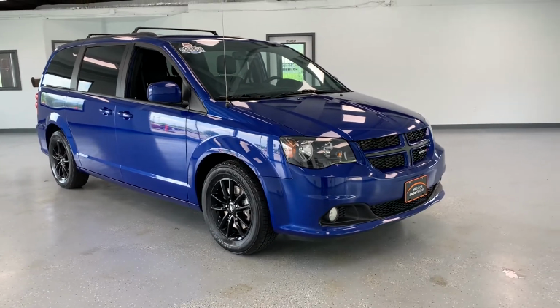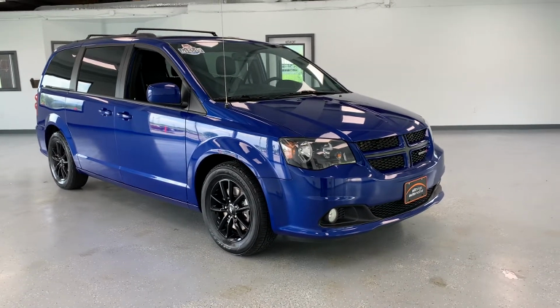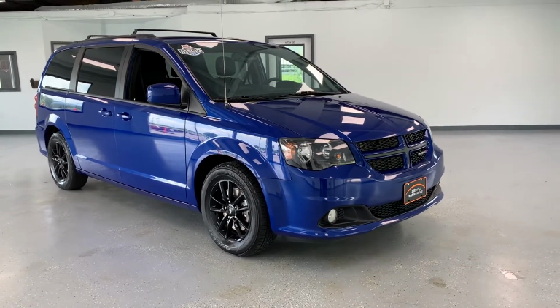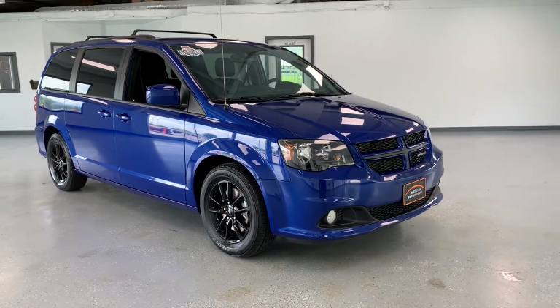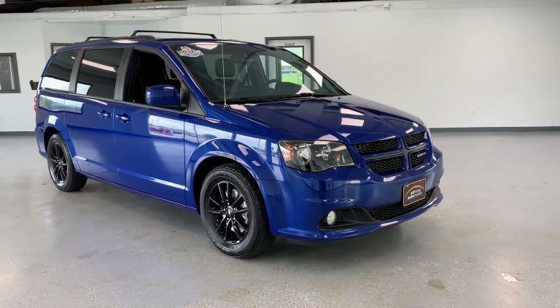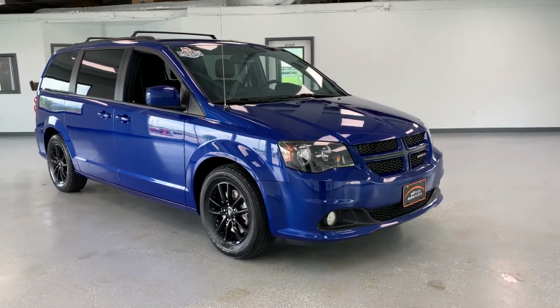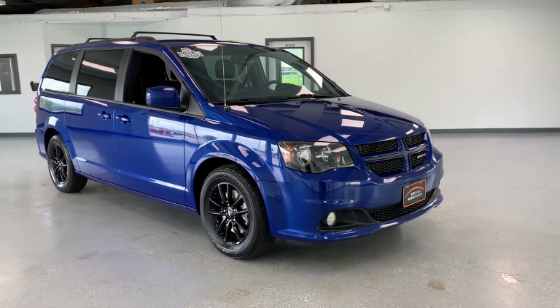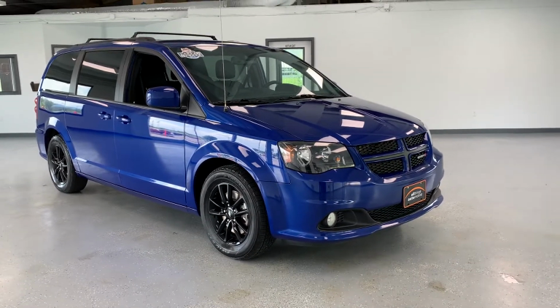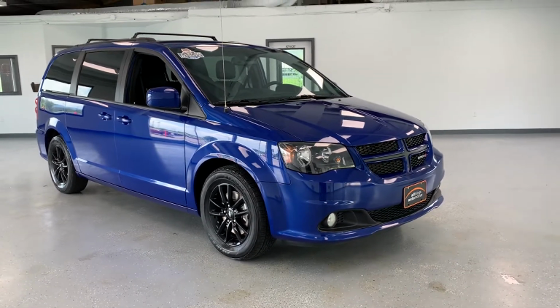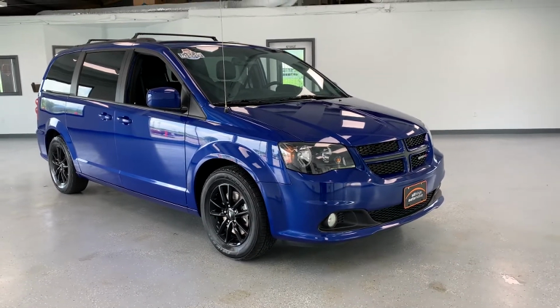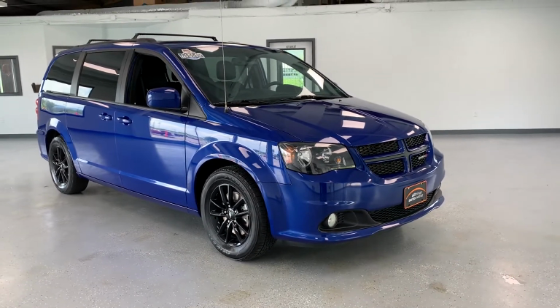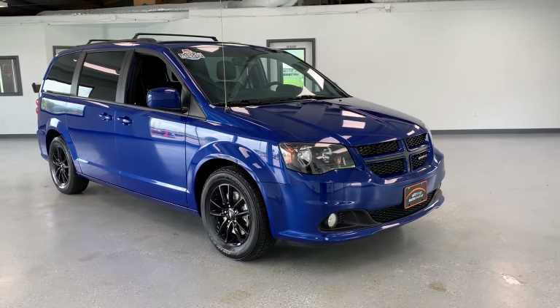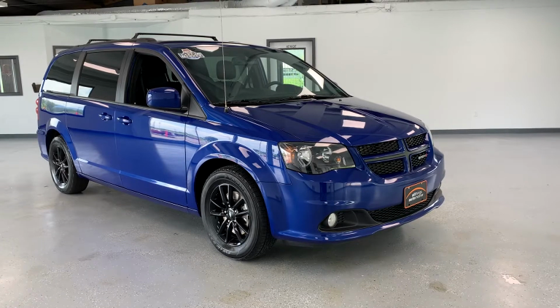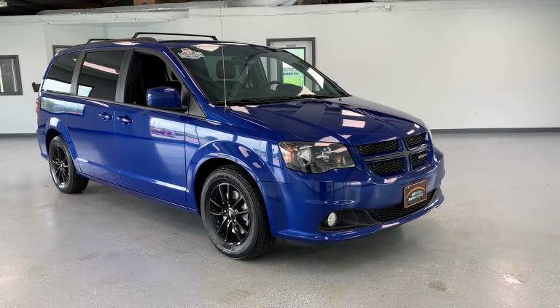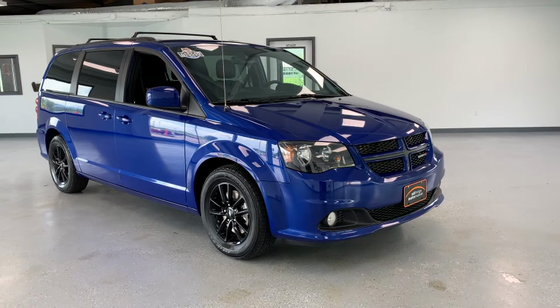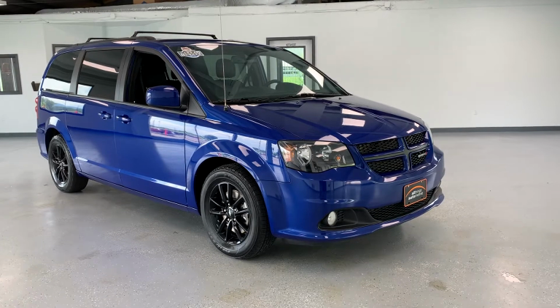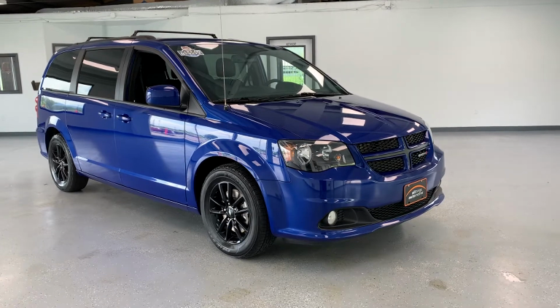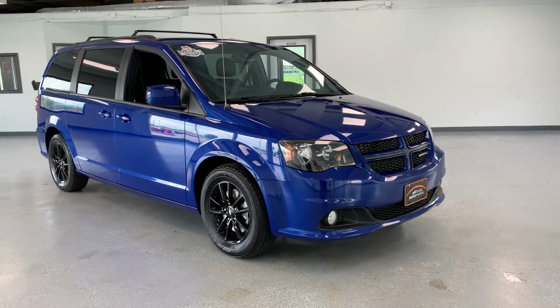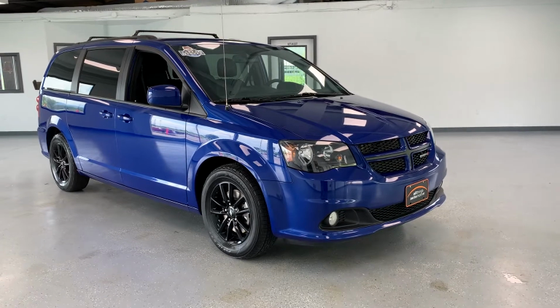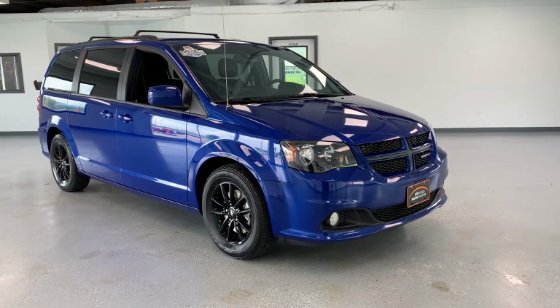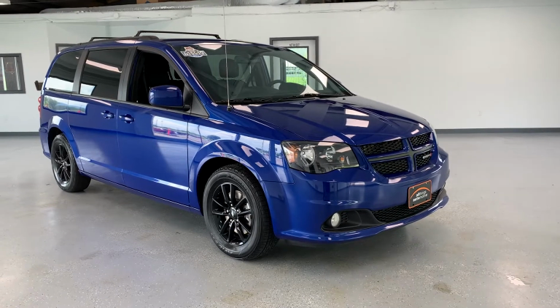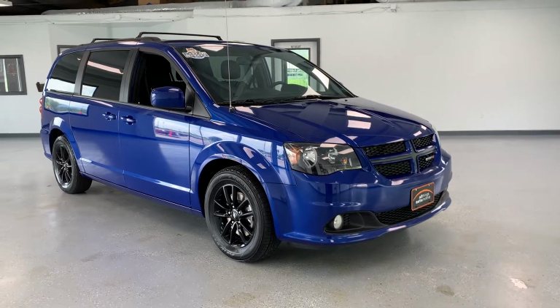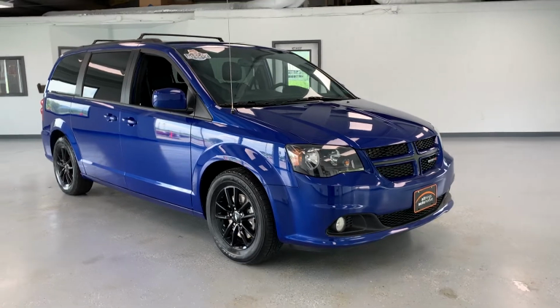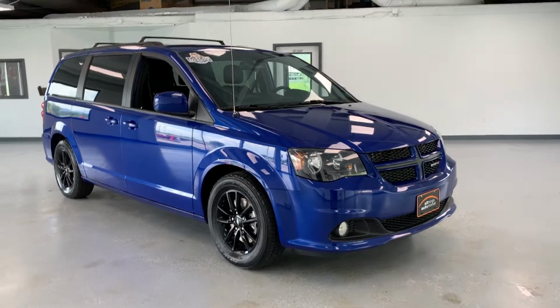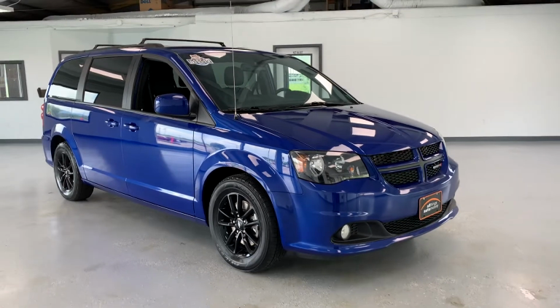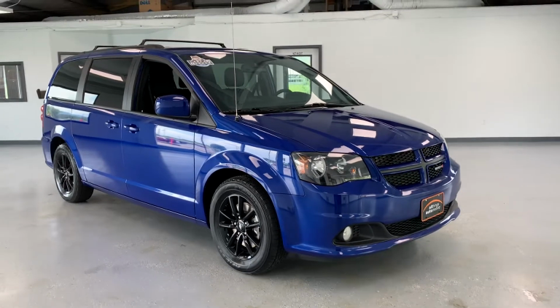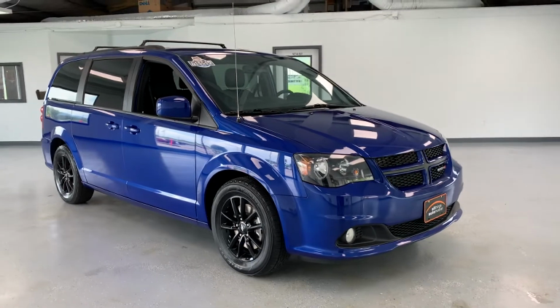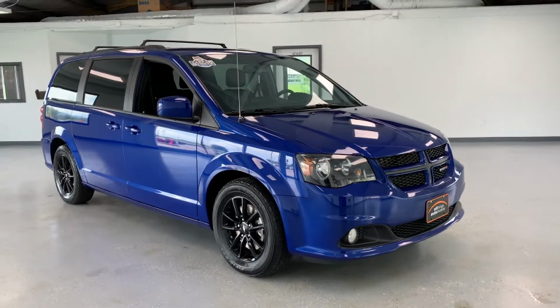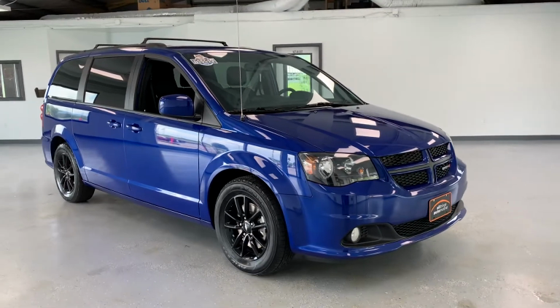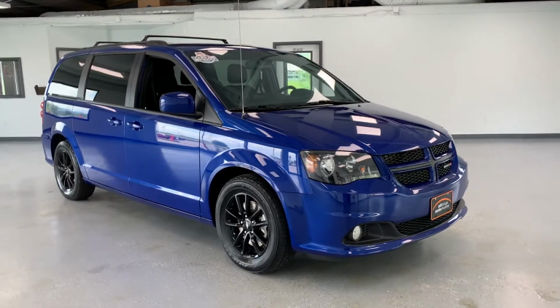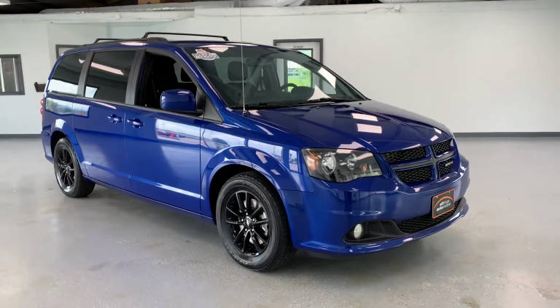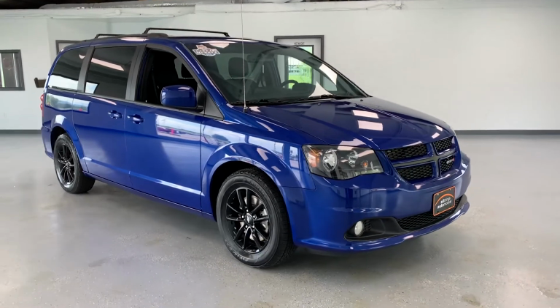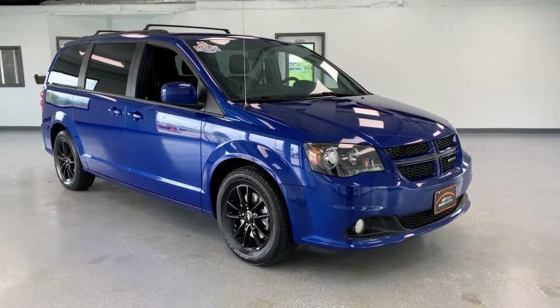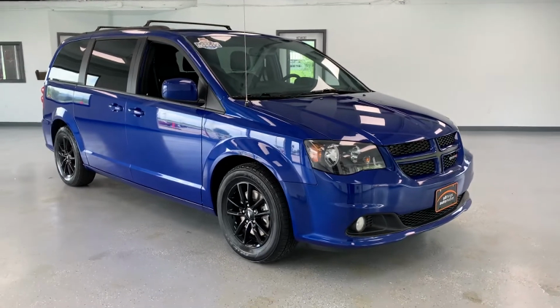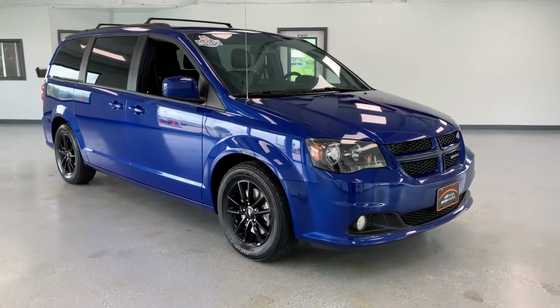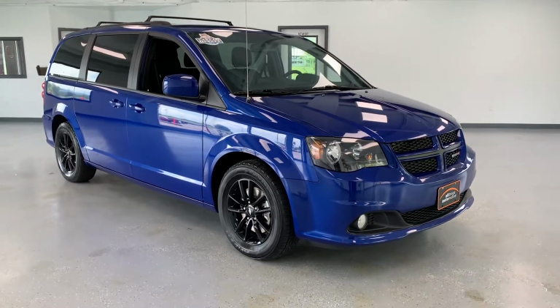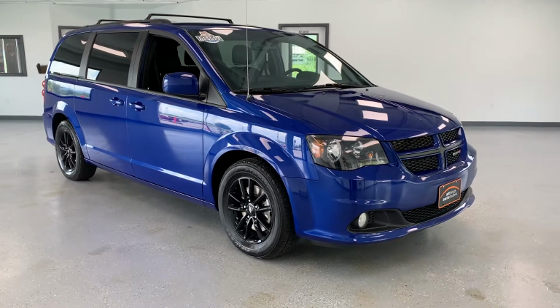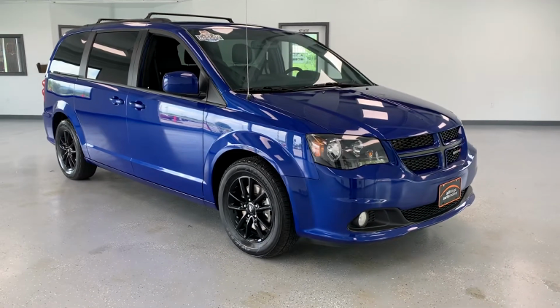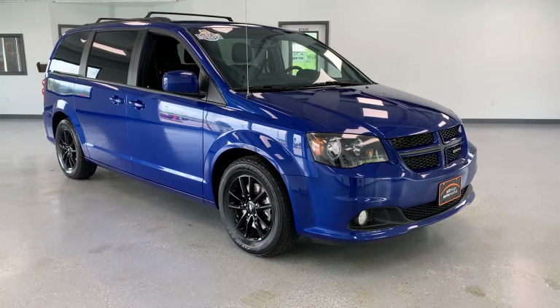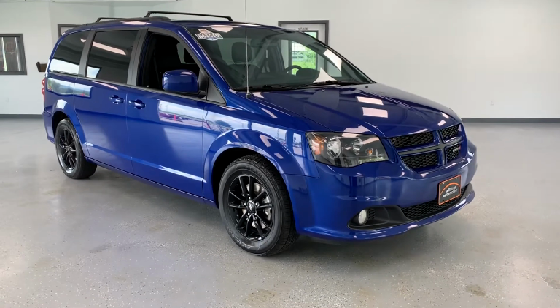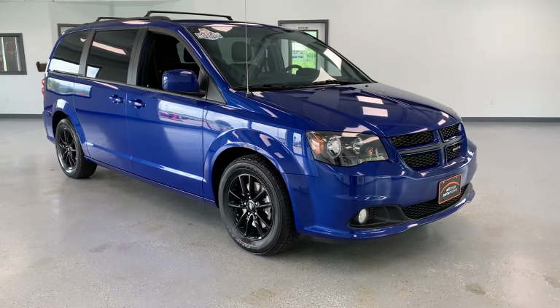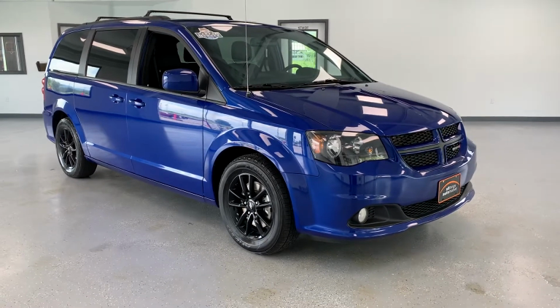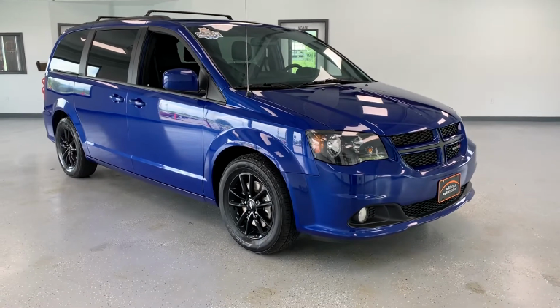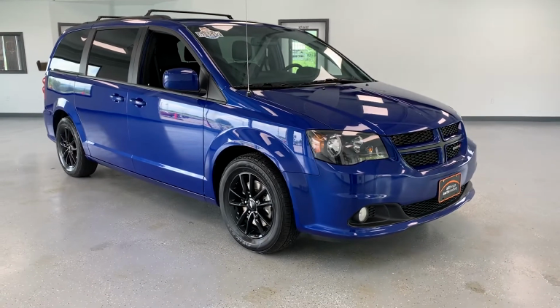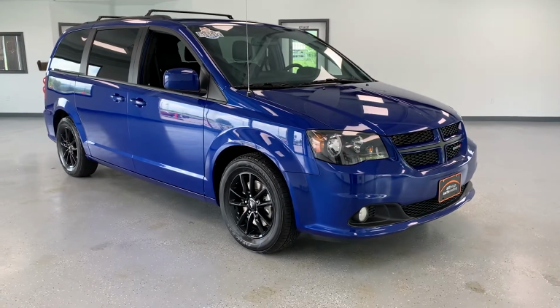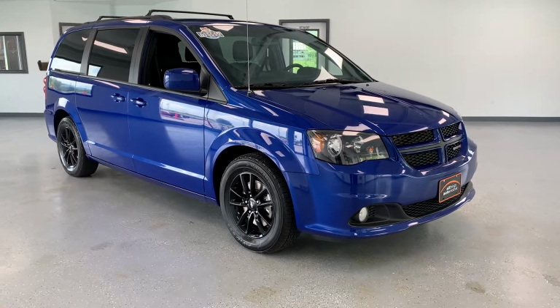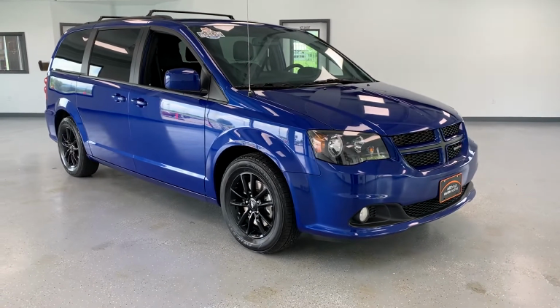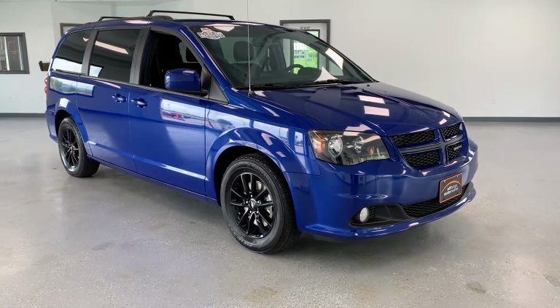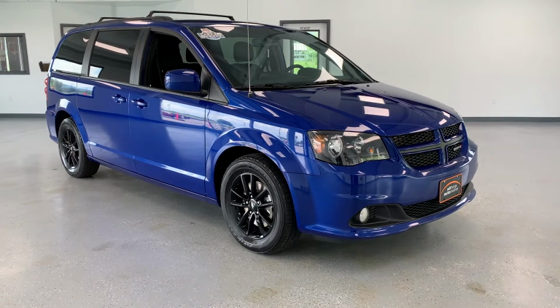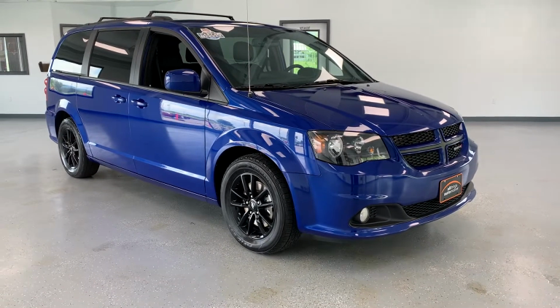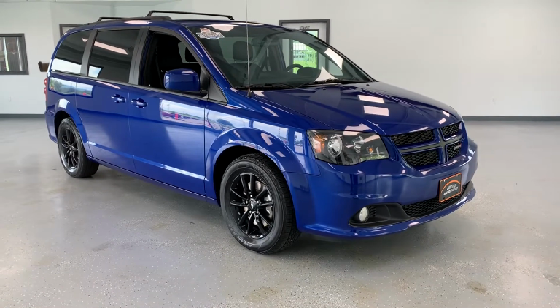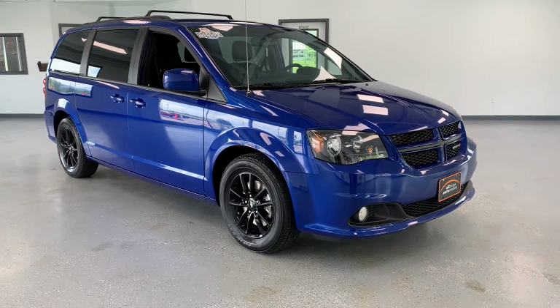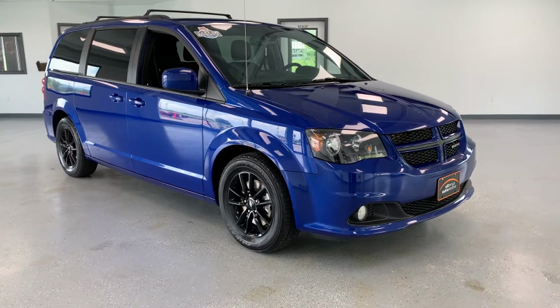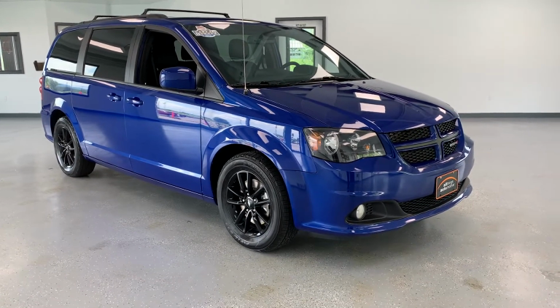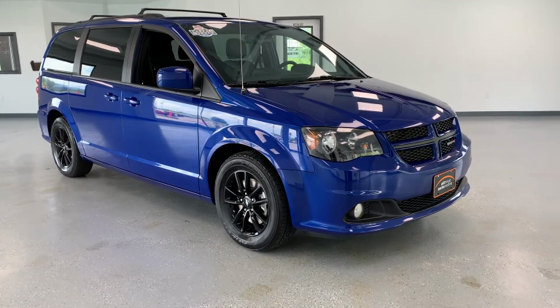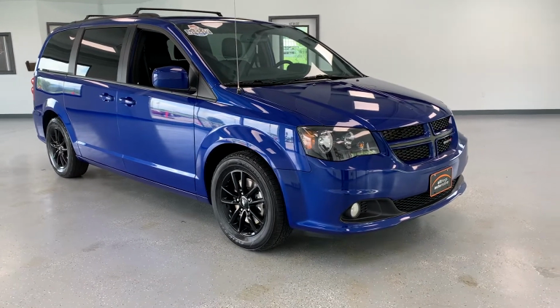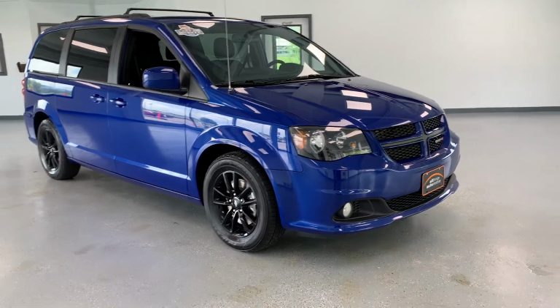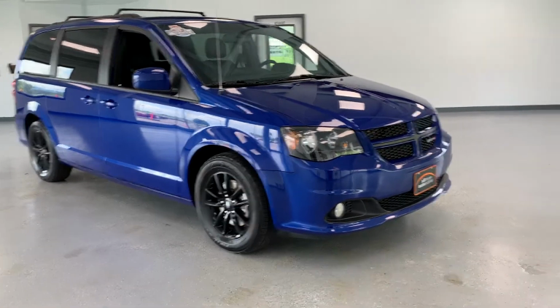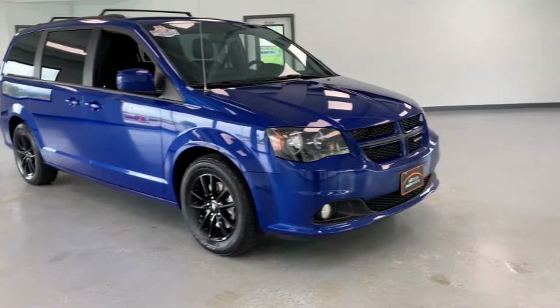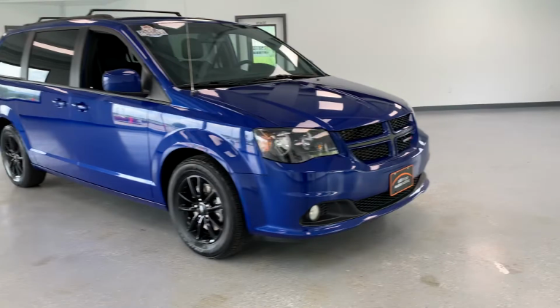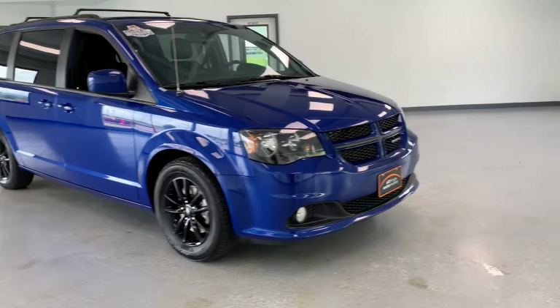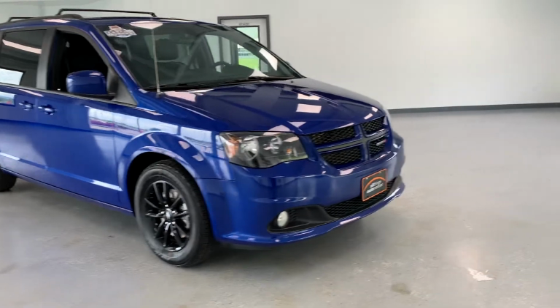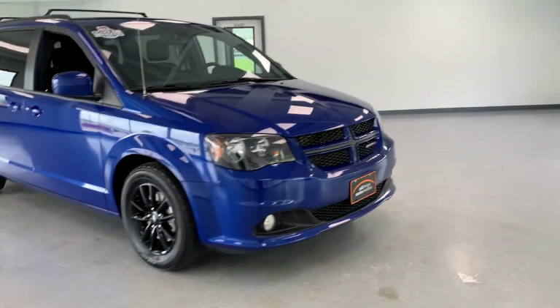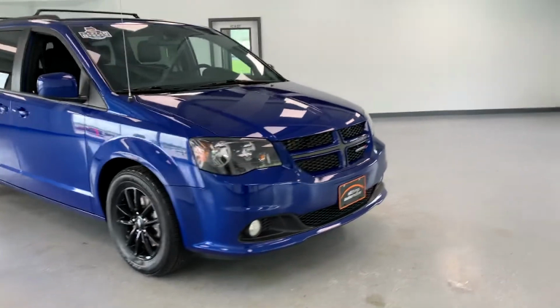The GT trim is going to give you a full leather interior, rear buckets, heated front seats, heated steering wheel, and lots of other things that we're going to go through as we go around the video.